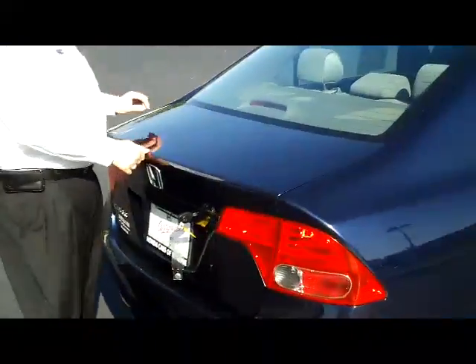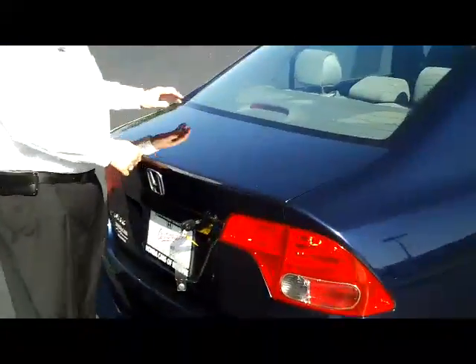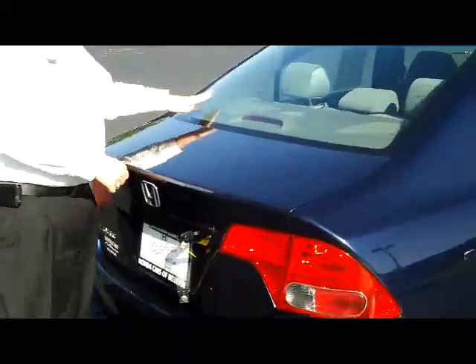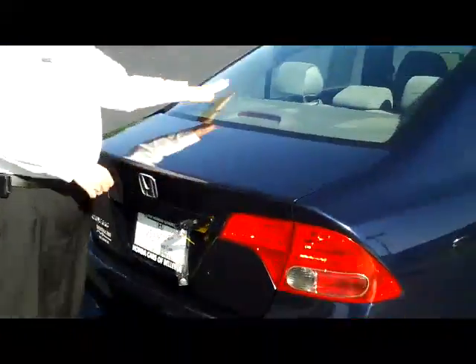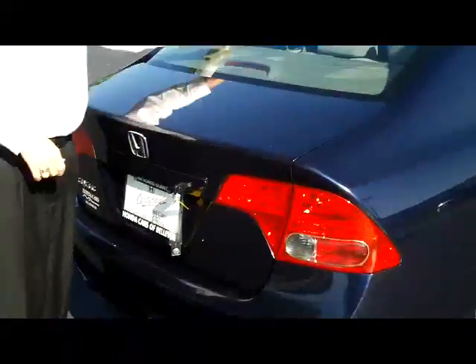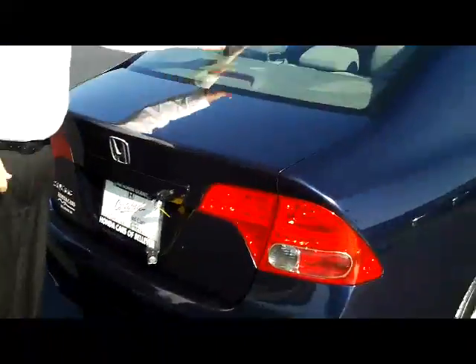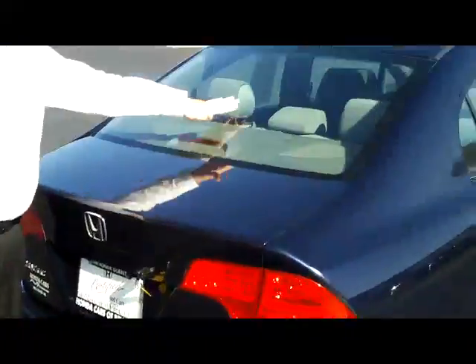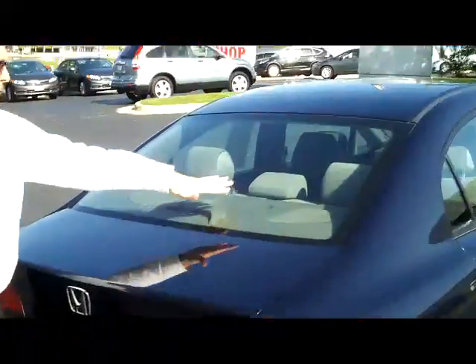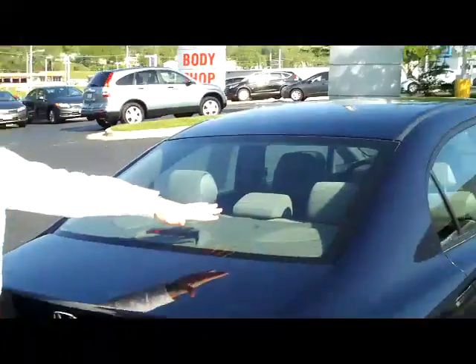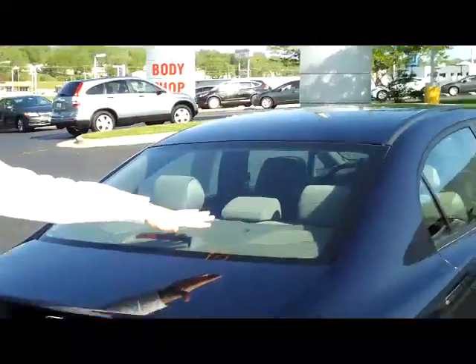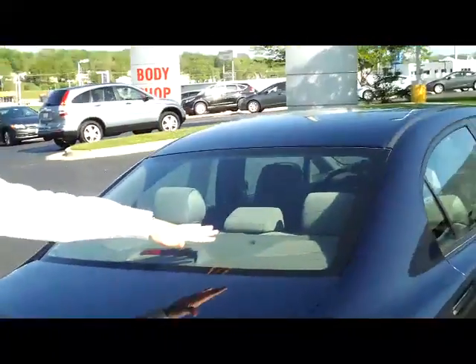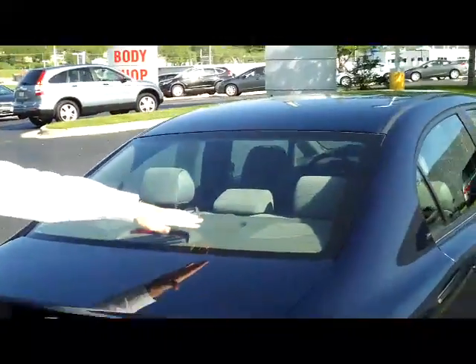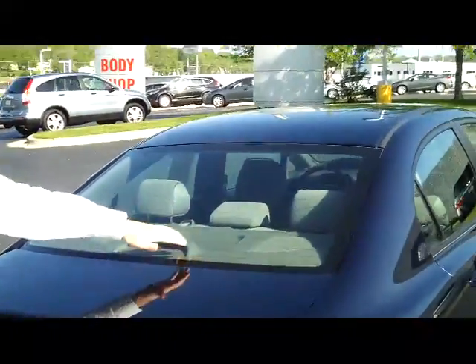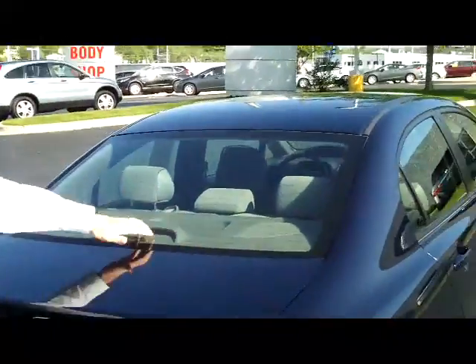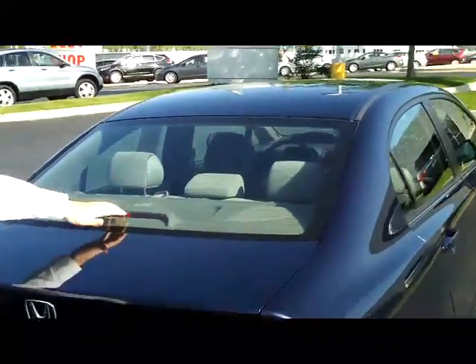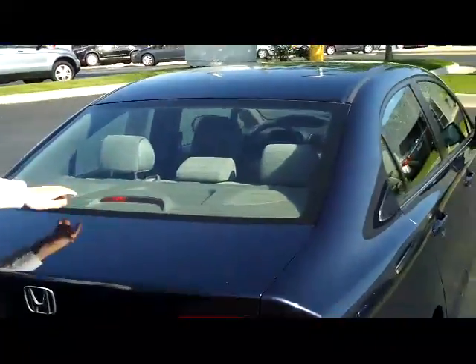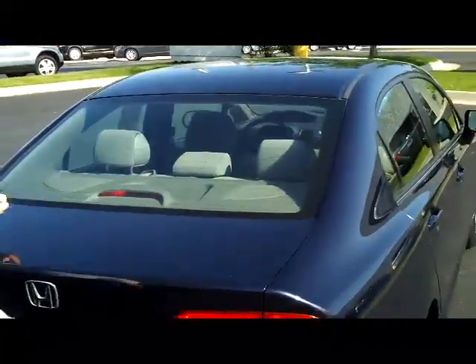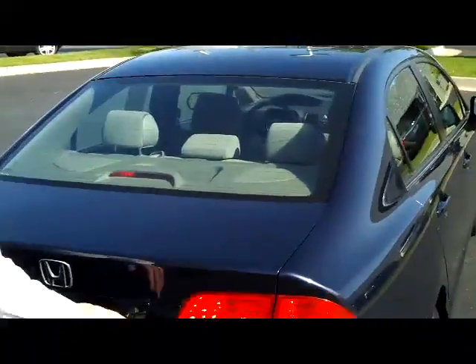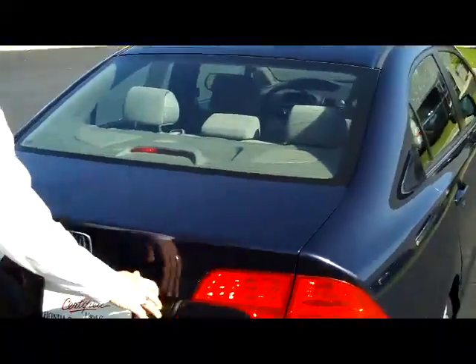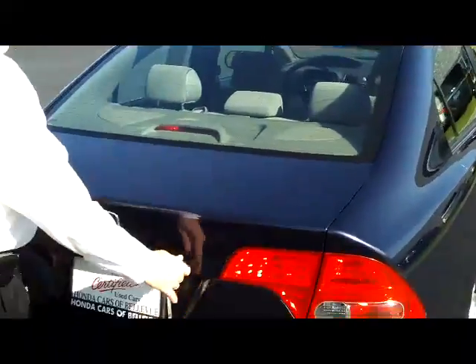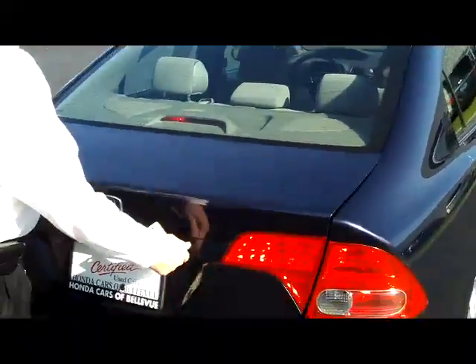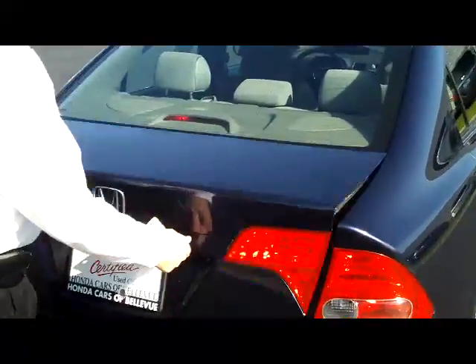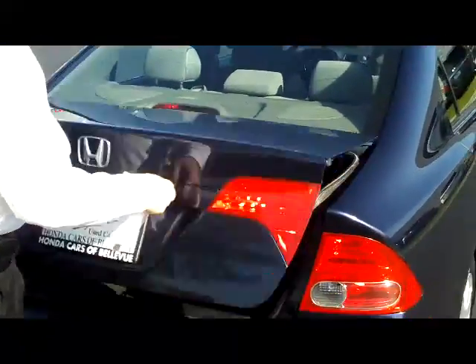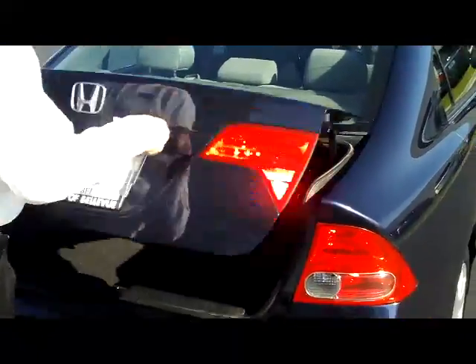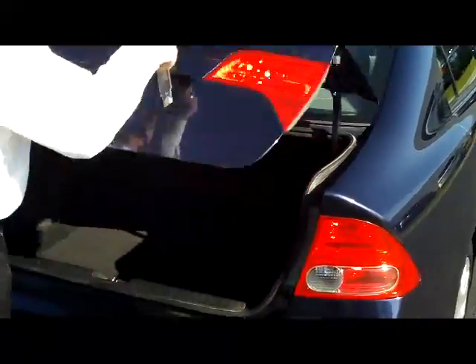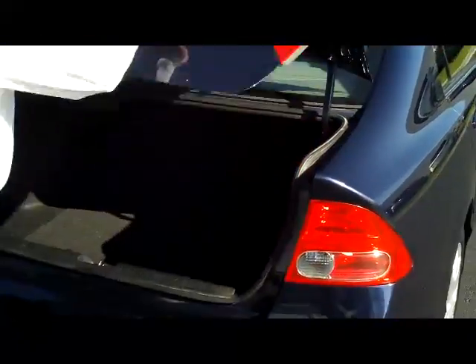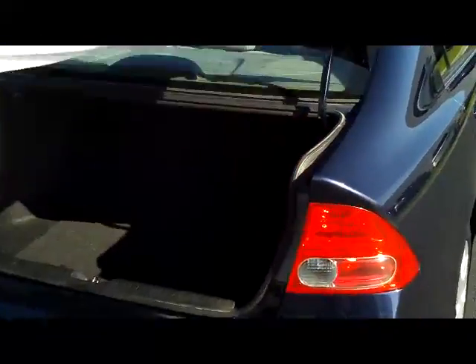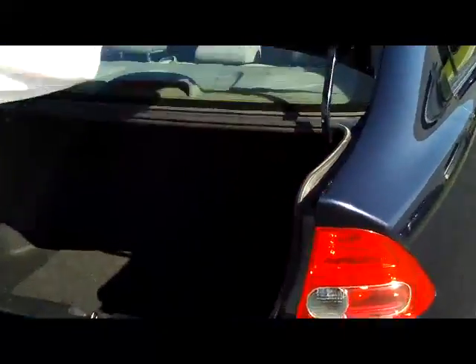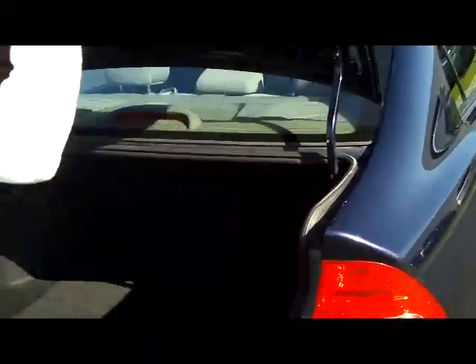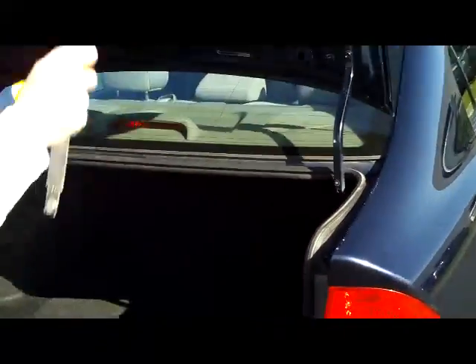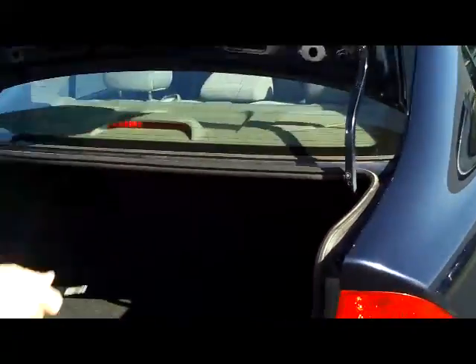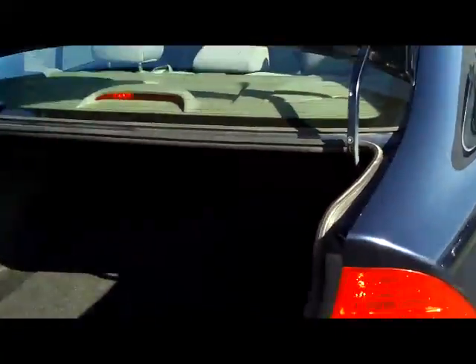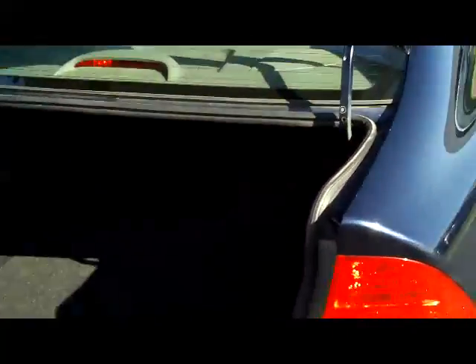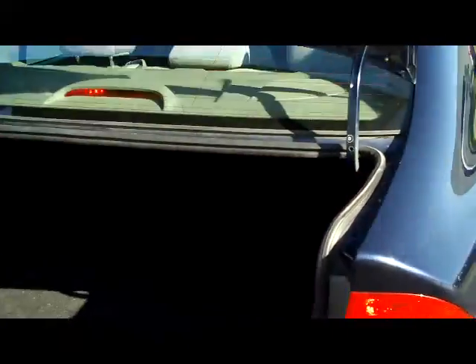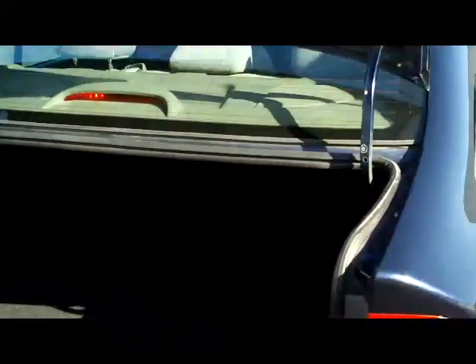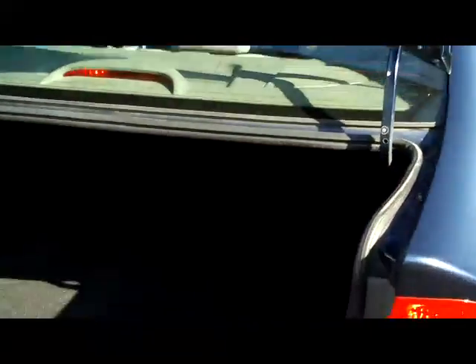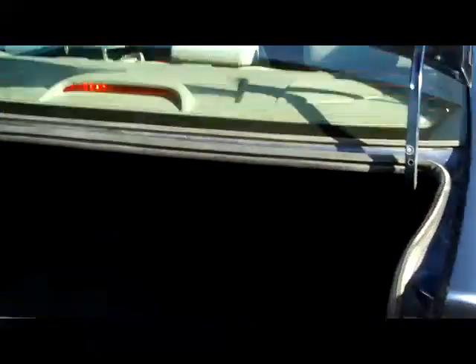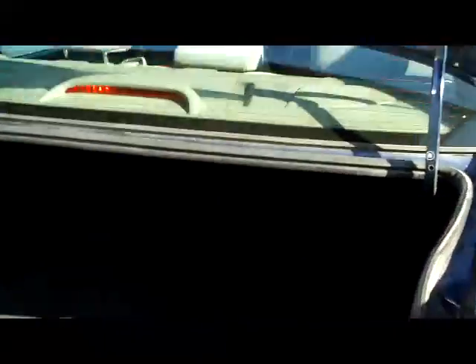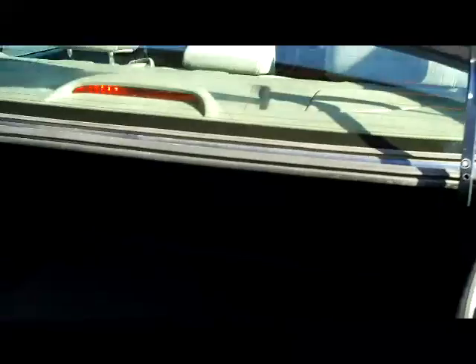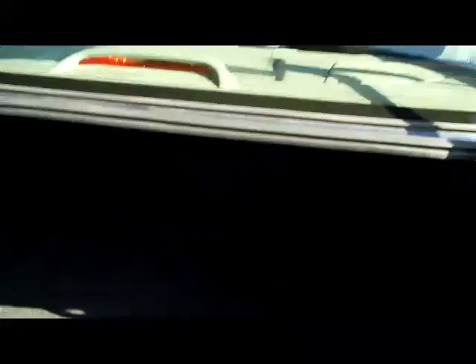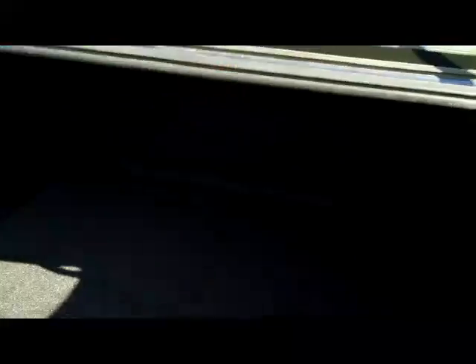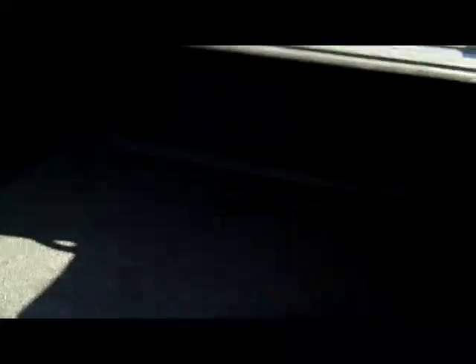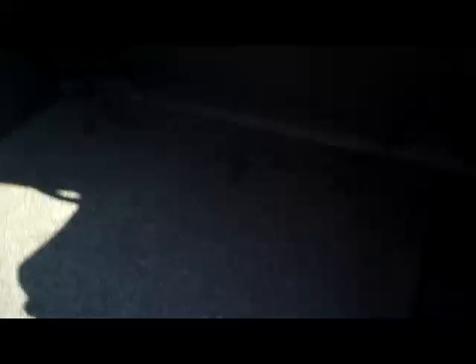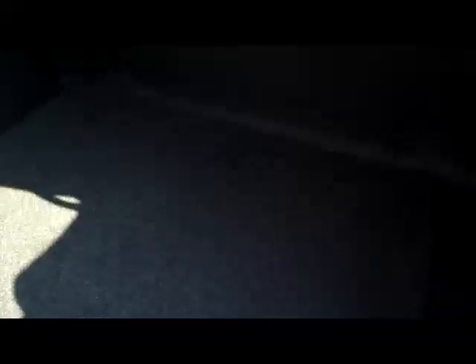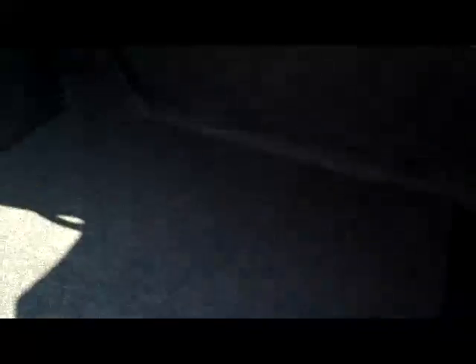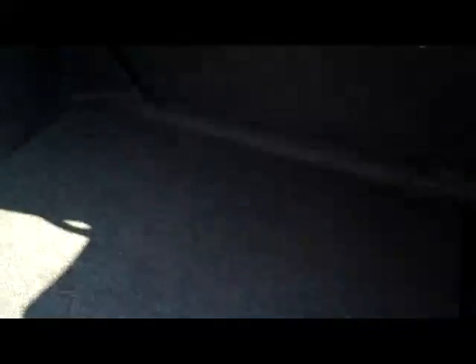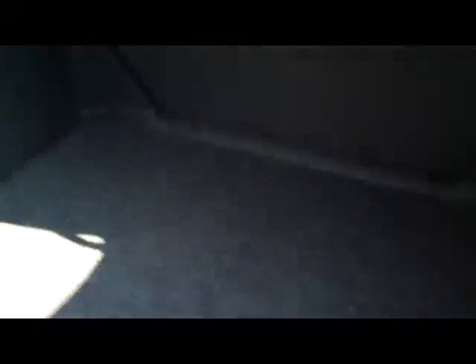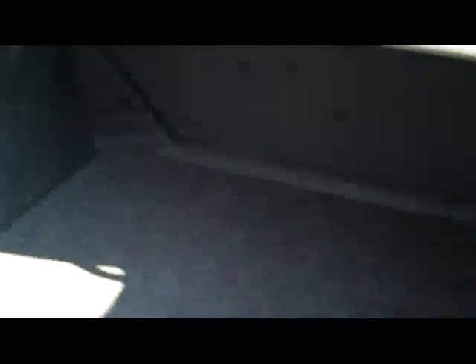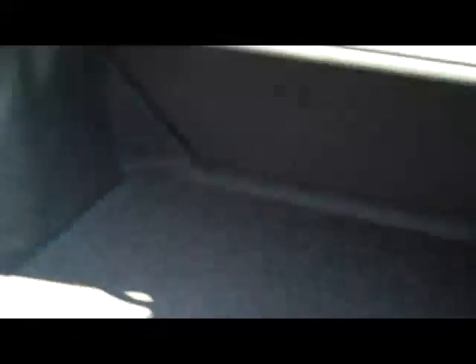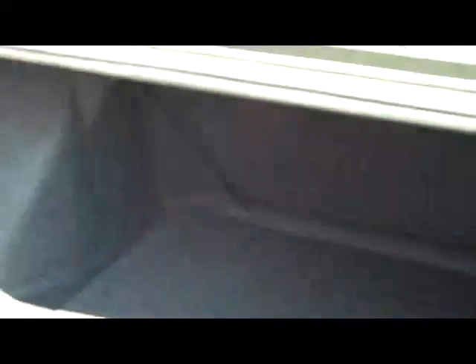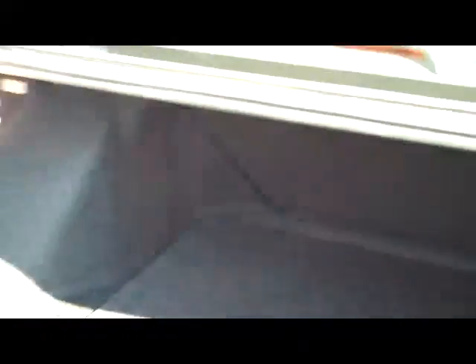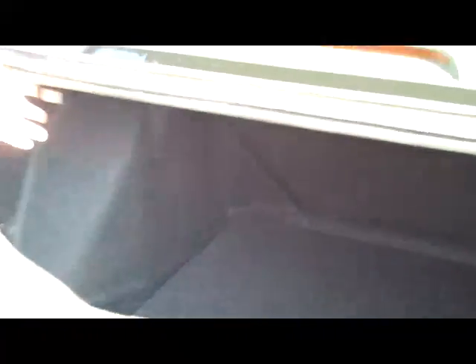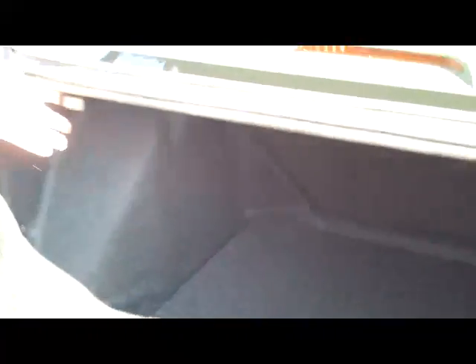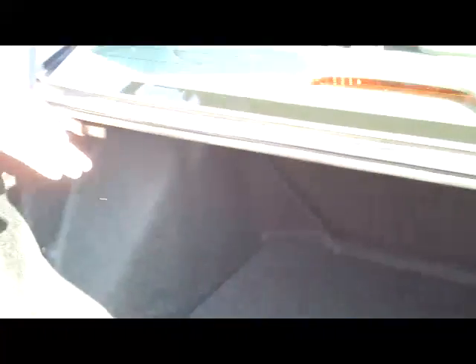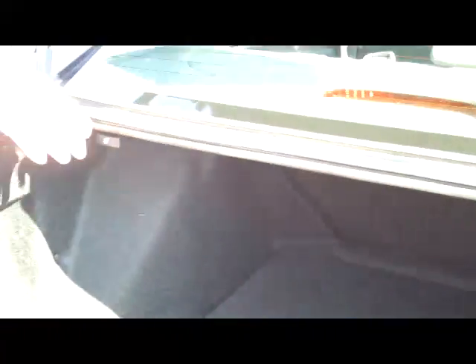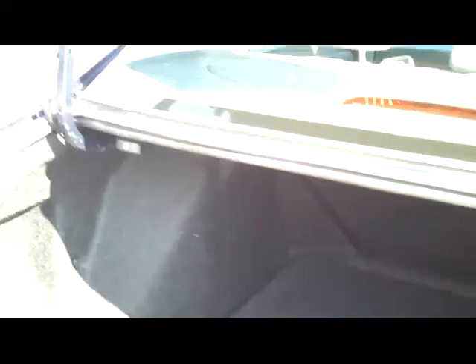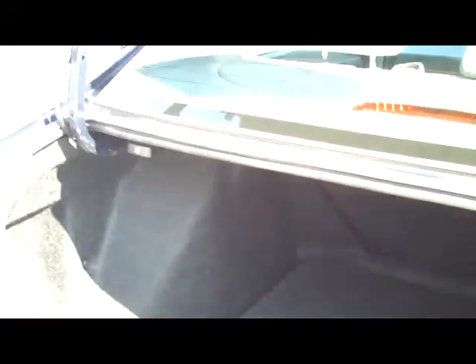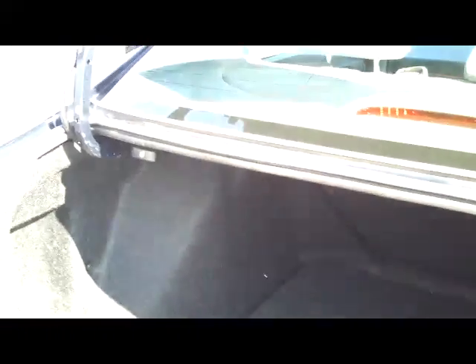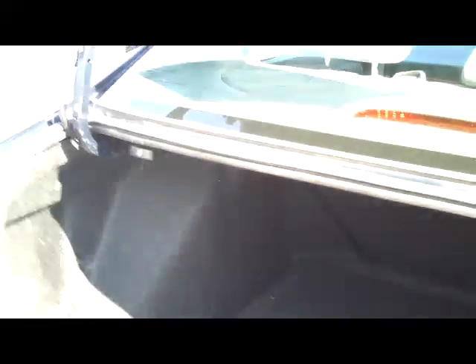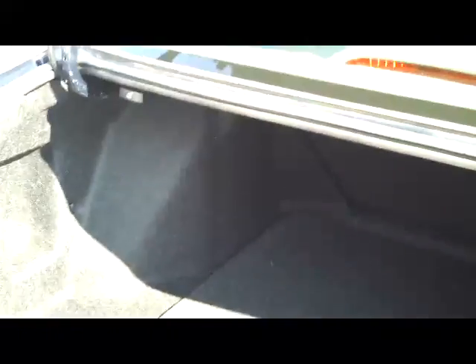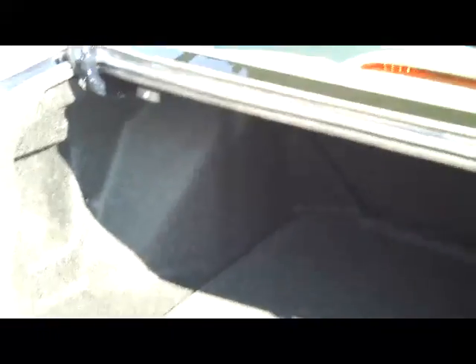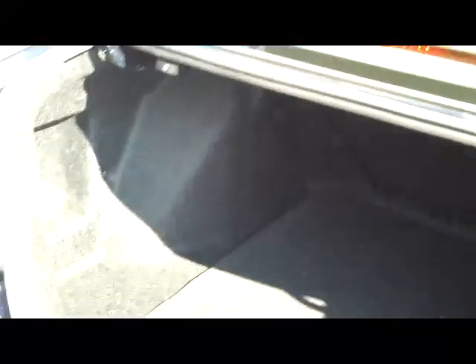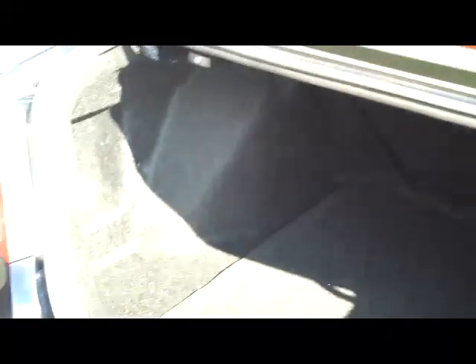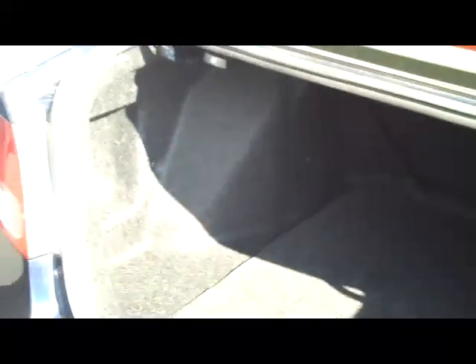You have your rear window defrost and high-mount brake light, lots of room in the trunk, and pull-down seats if you need the additional space.